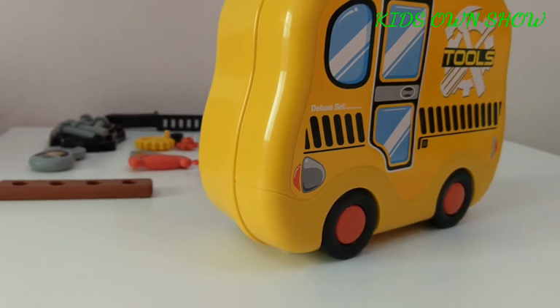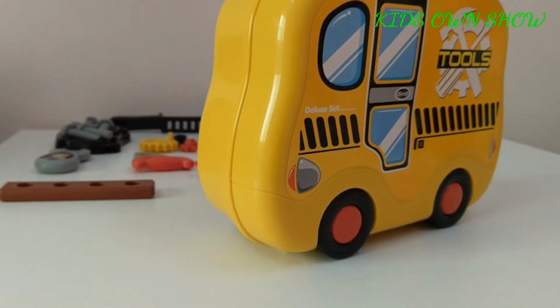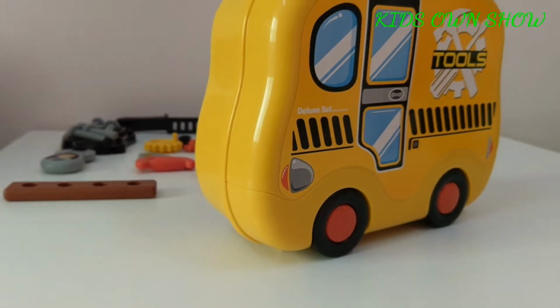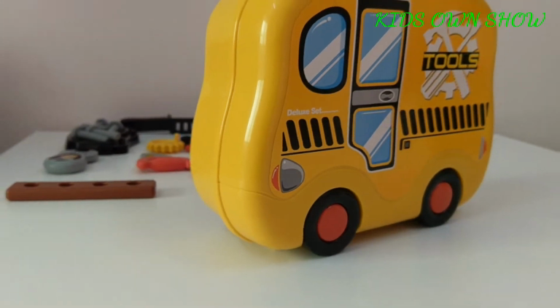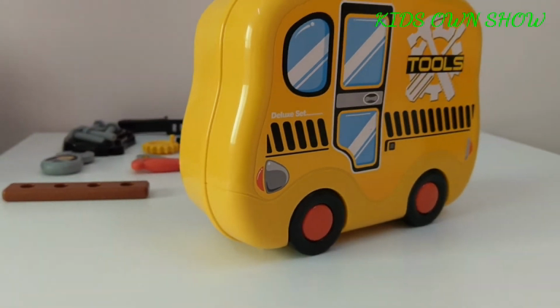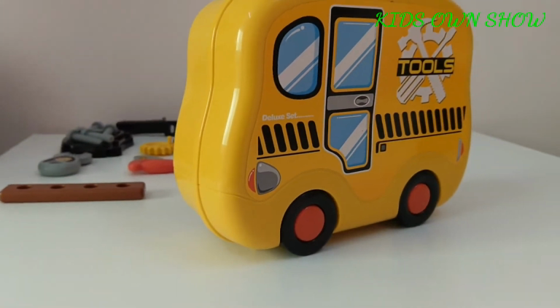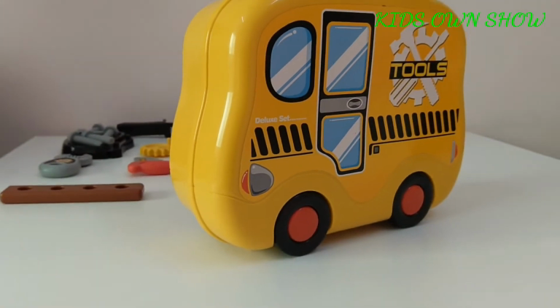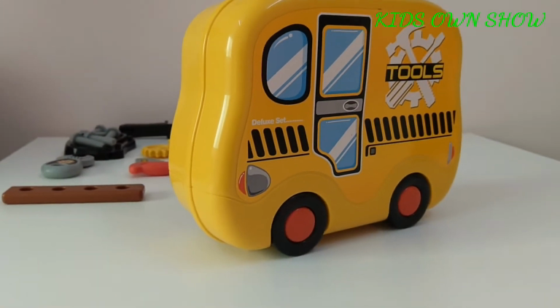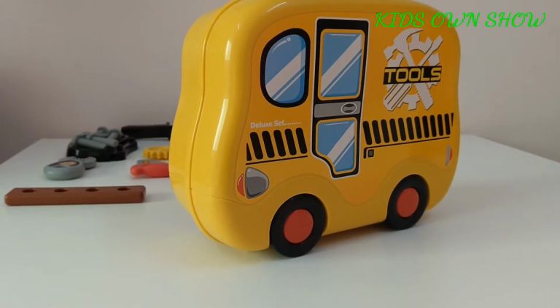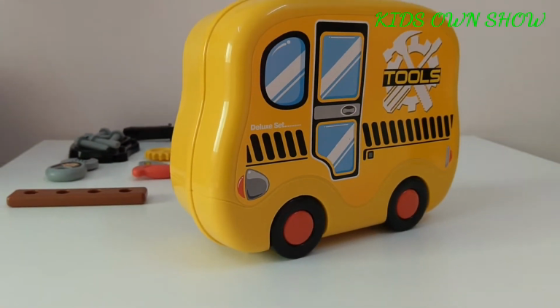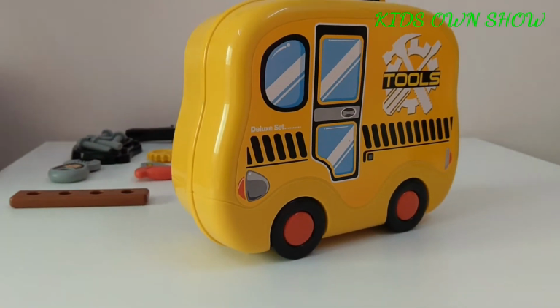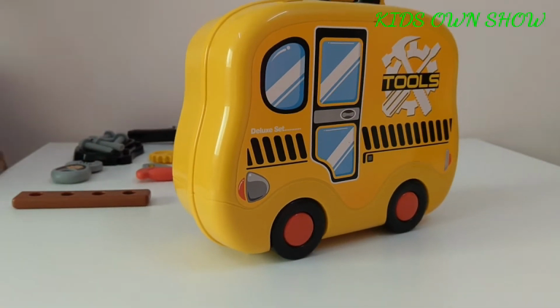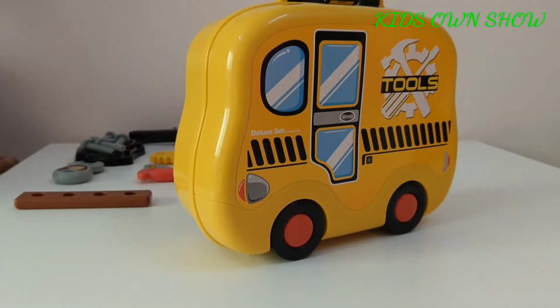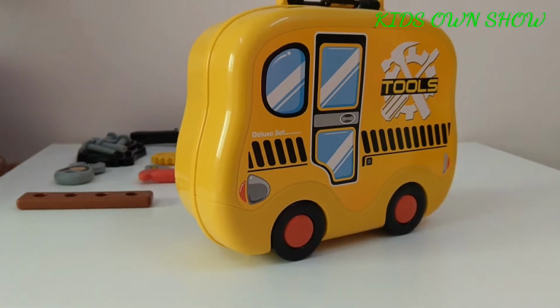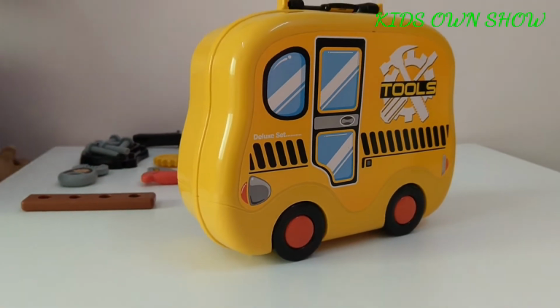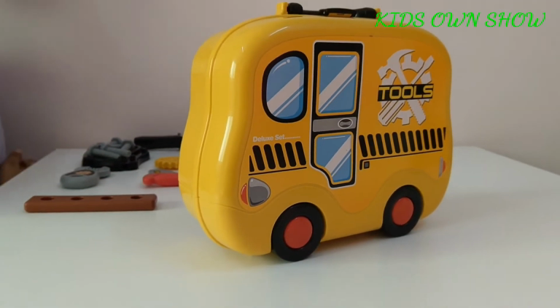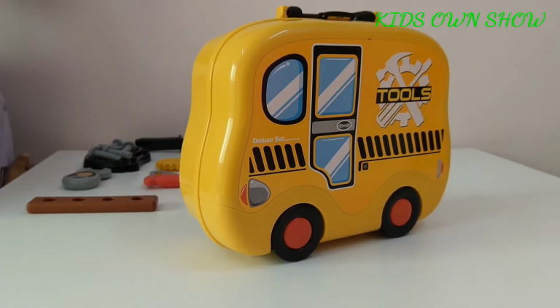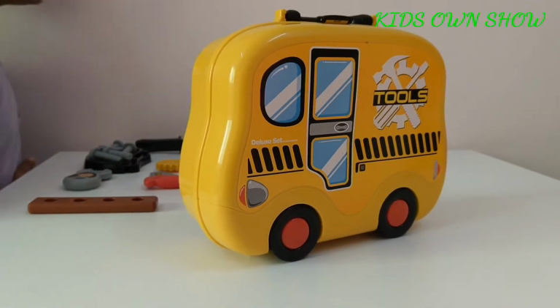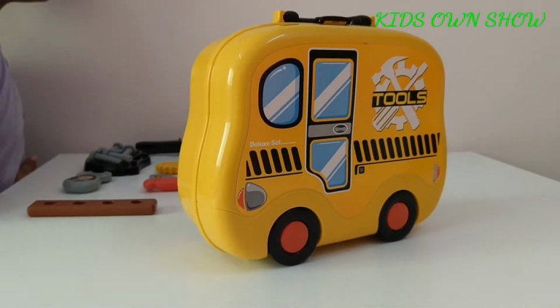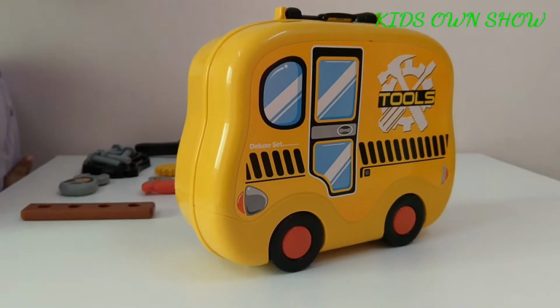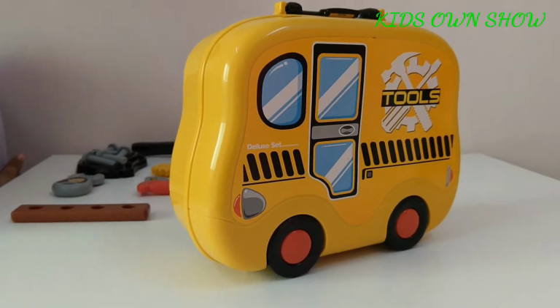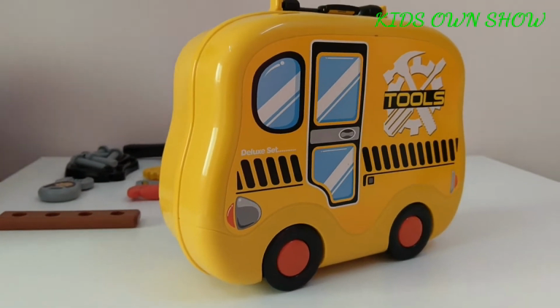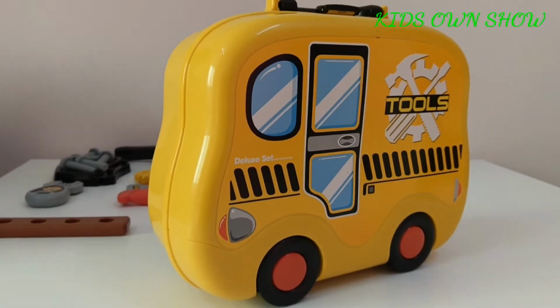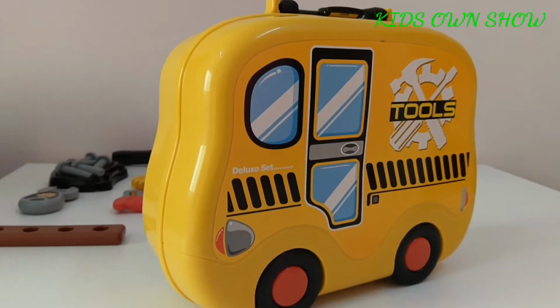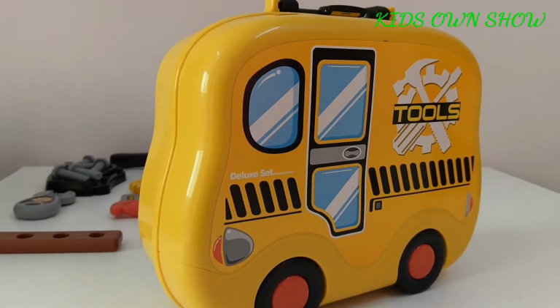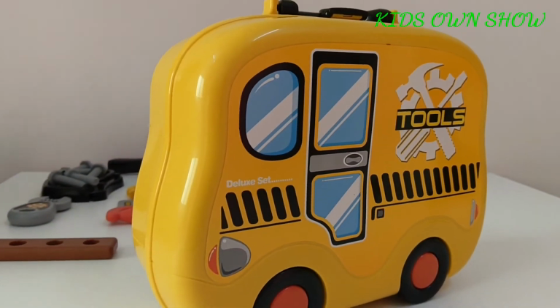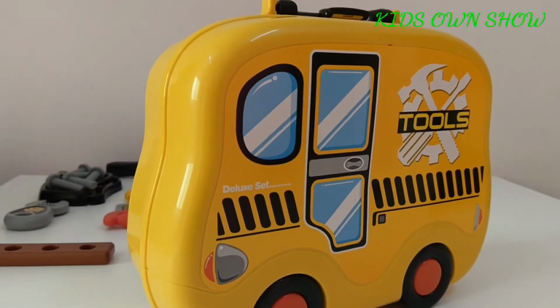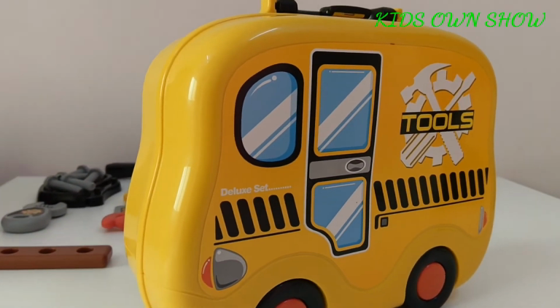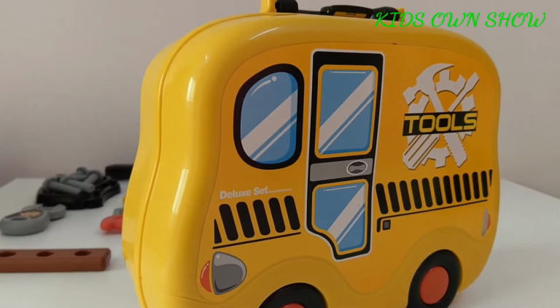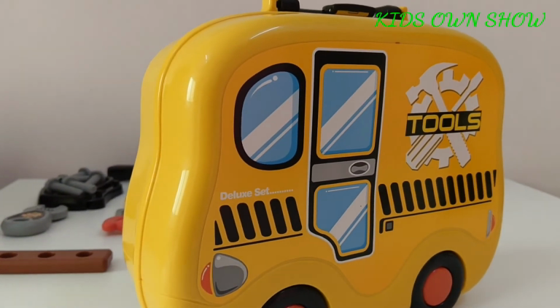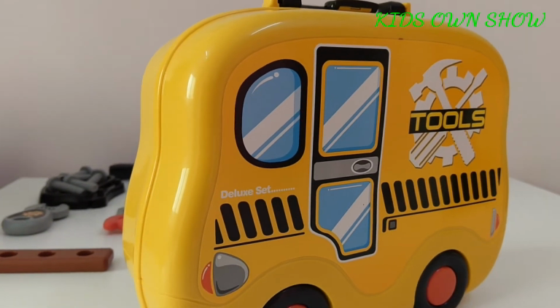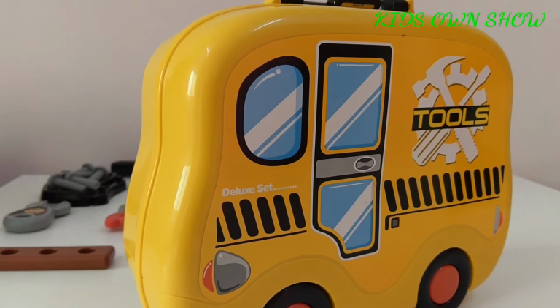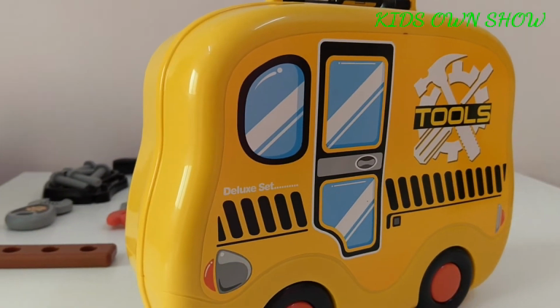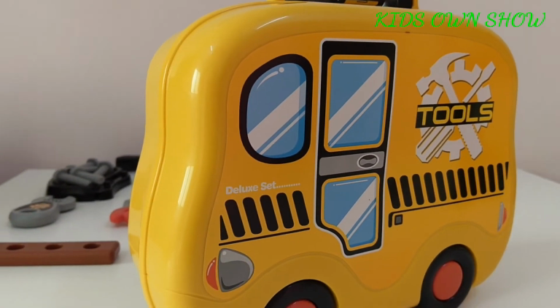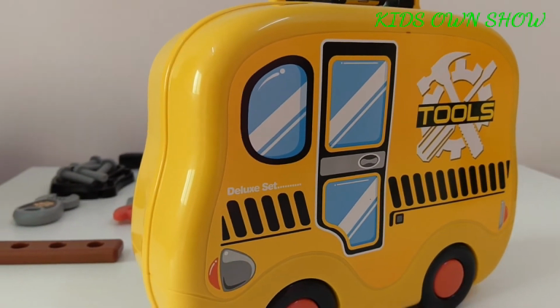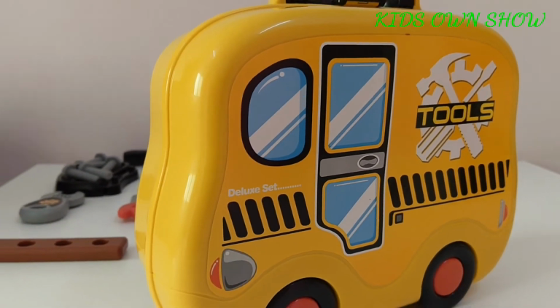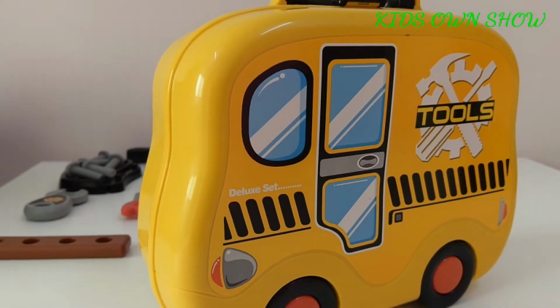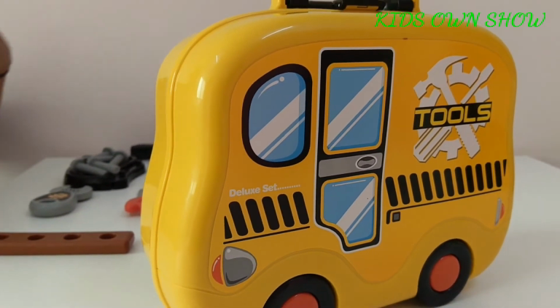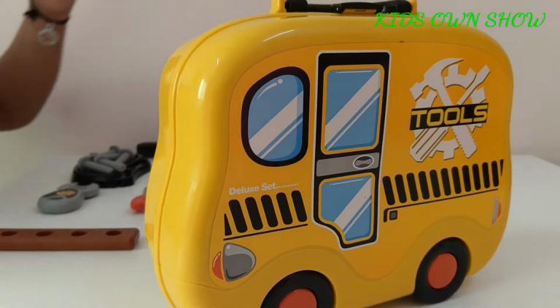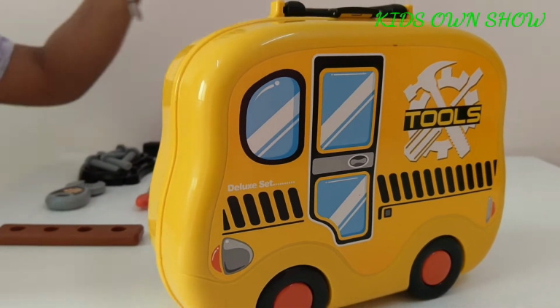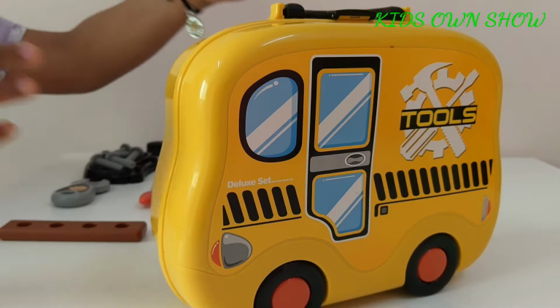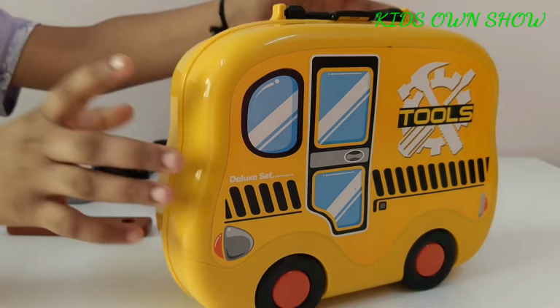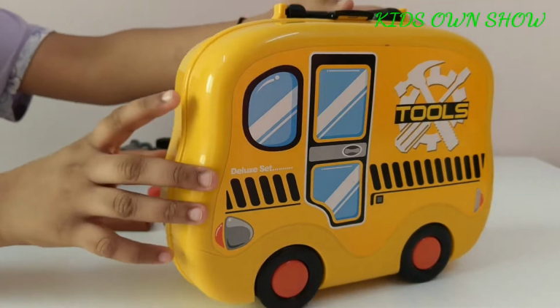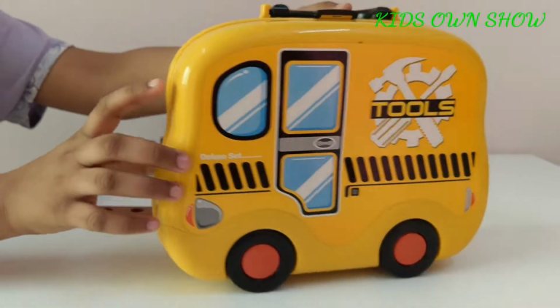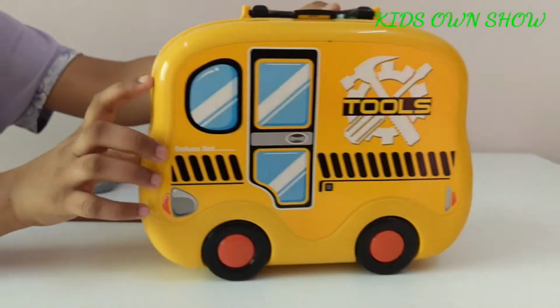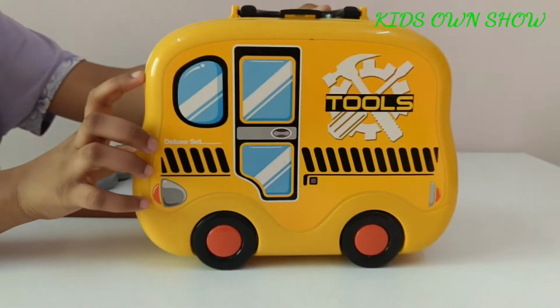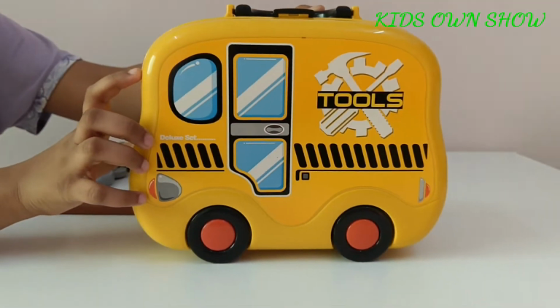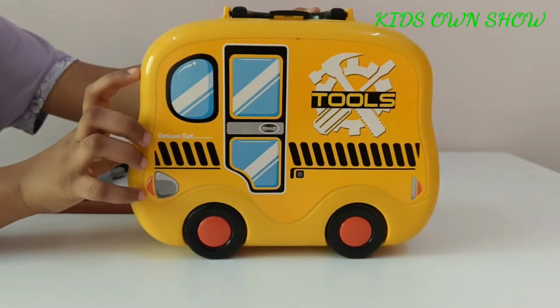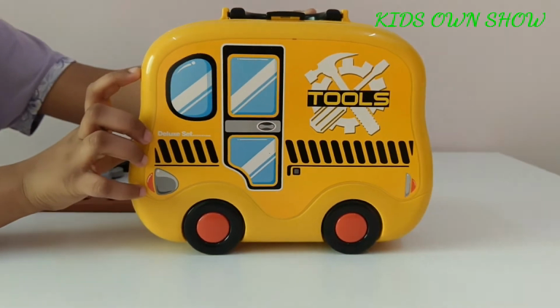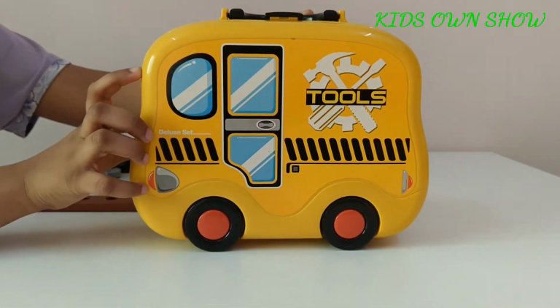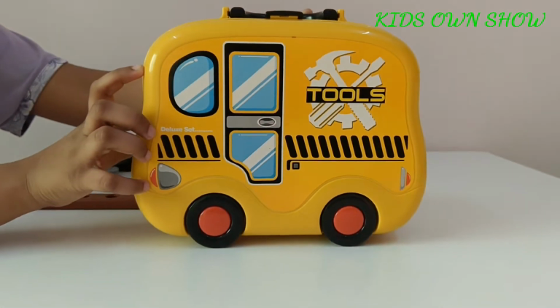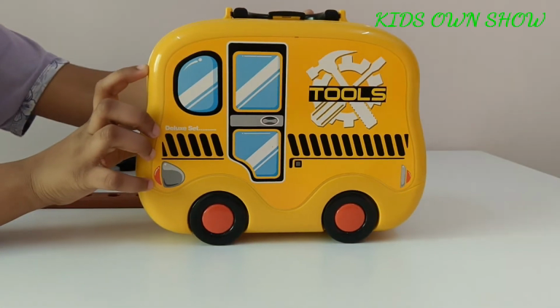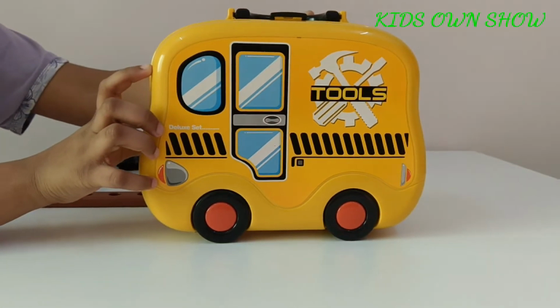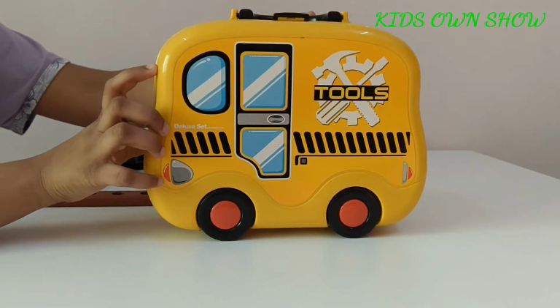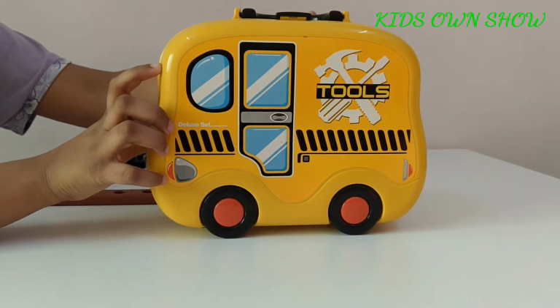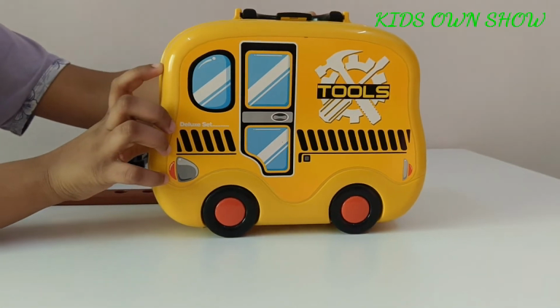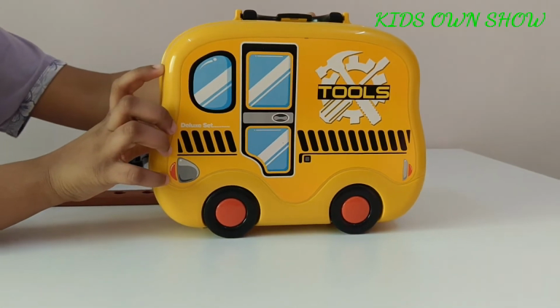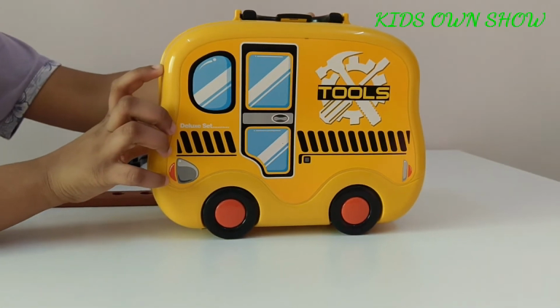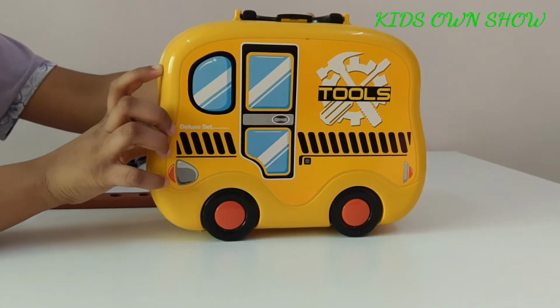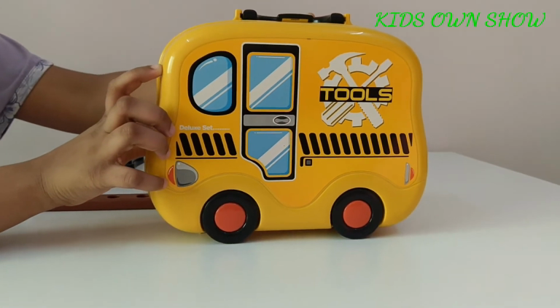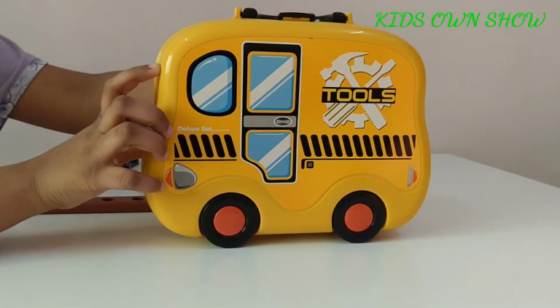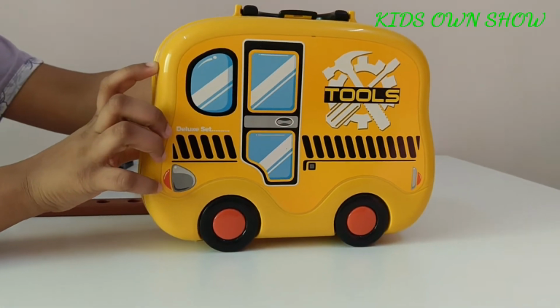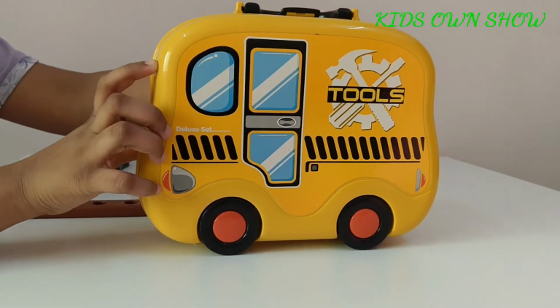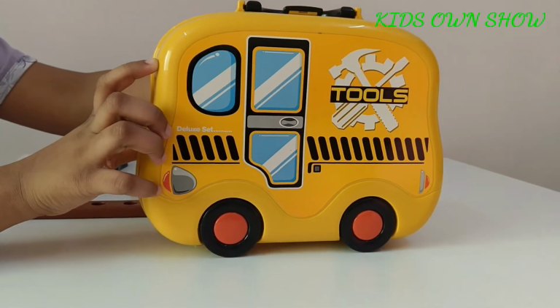Hi guys, welcome to KidZone Show. Today we are going to be showing you a tool set for children about the age of three.